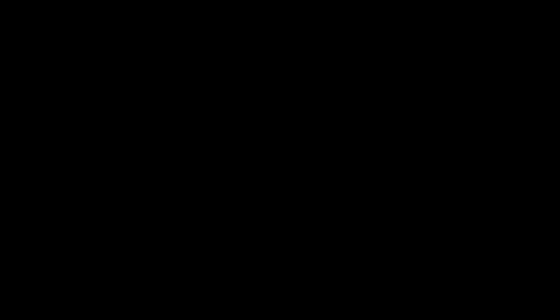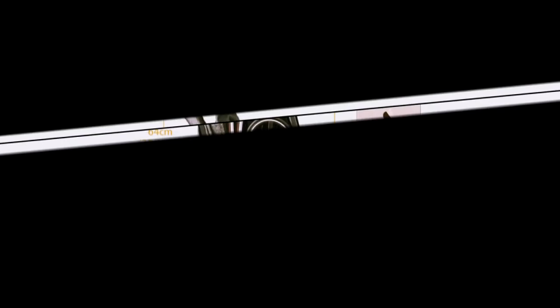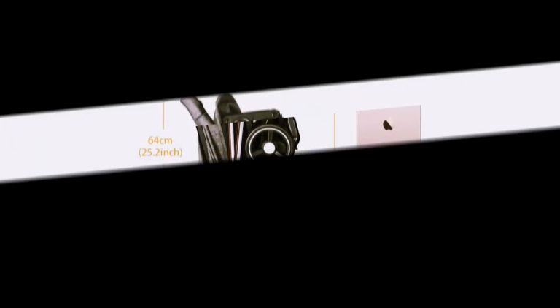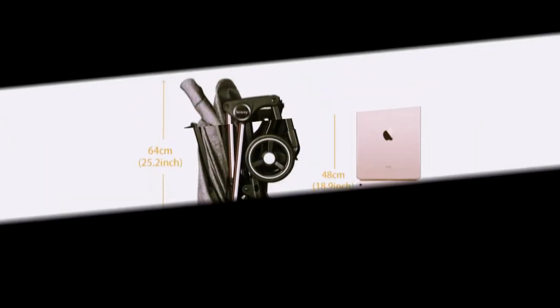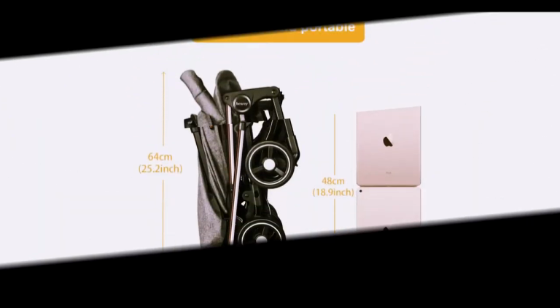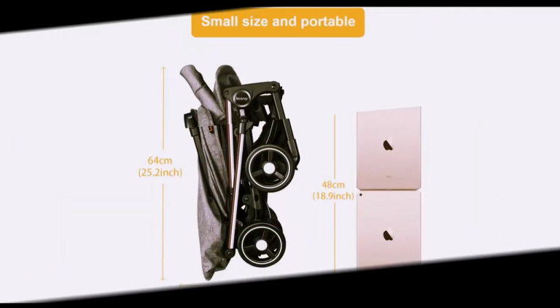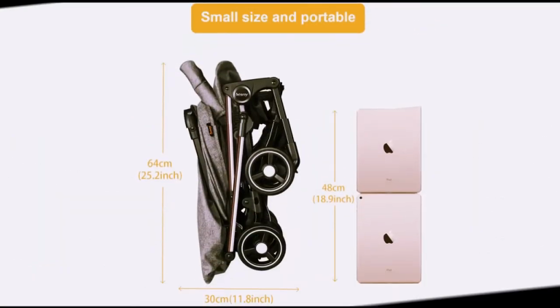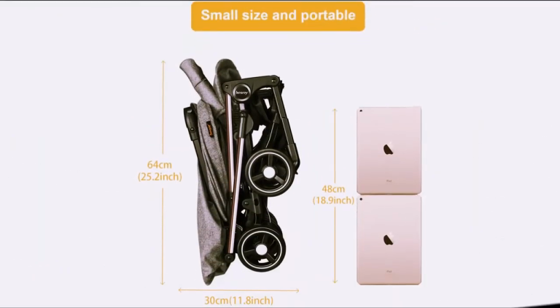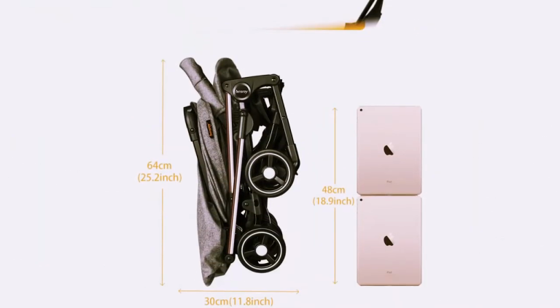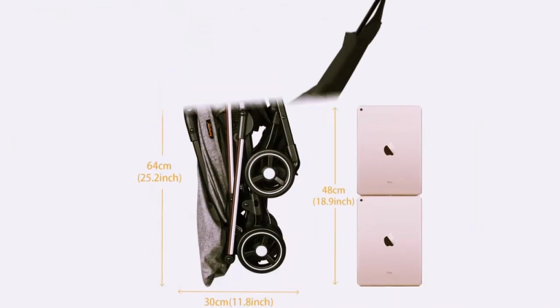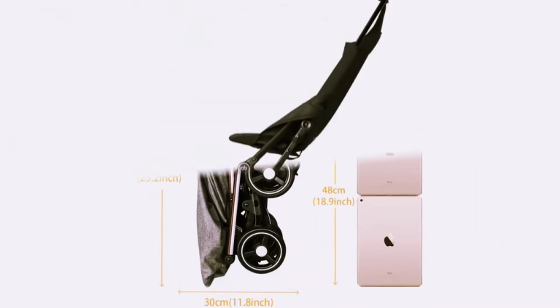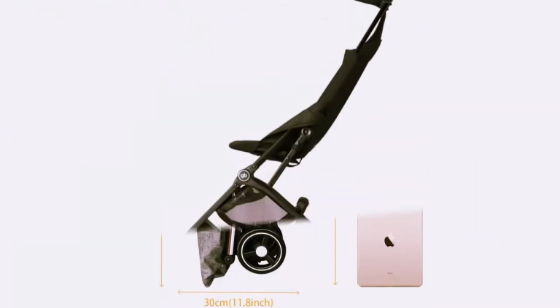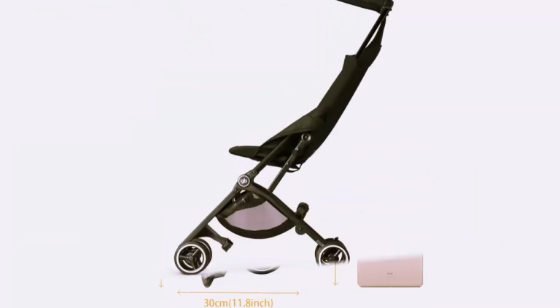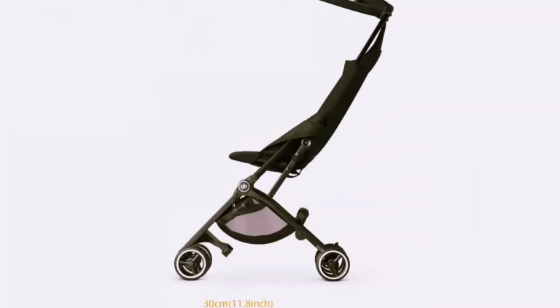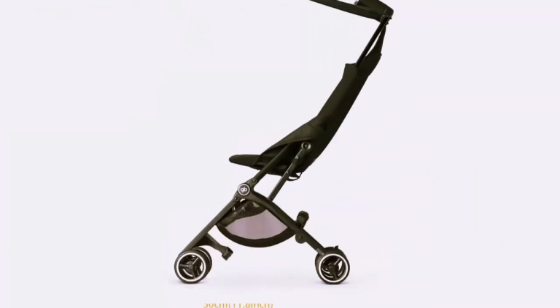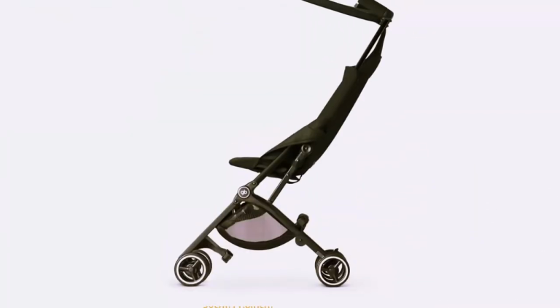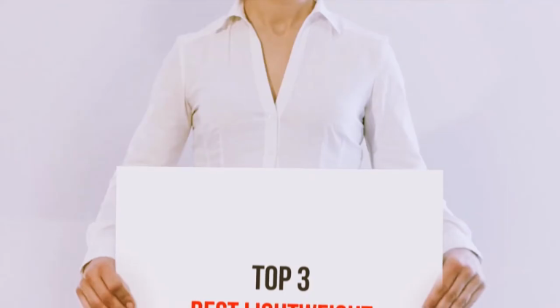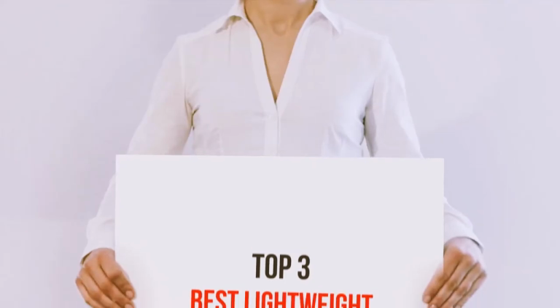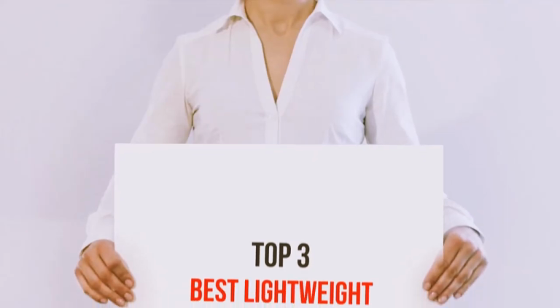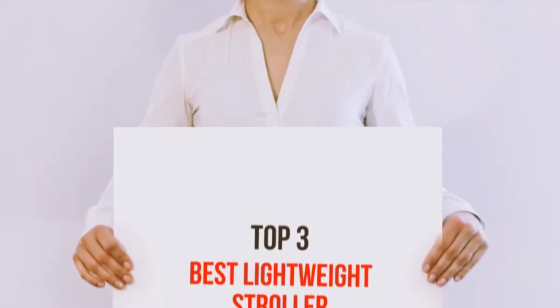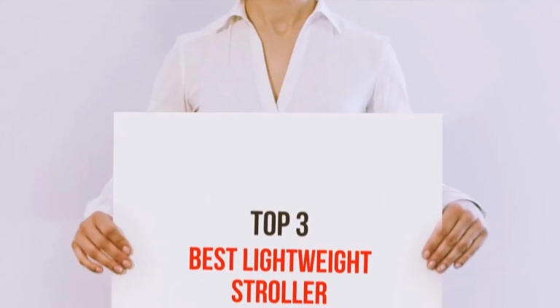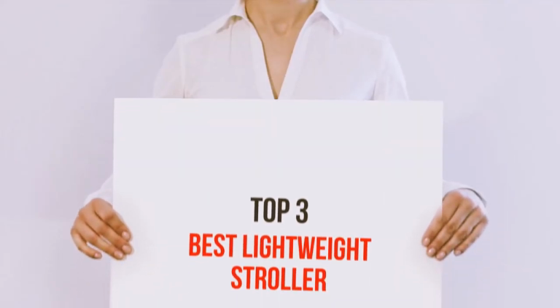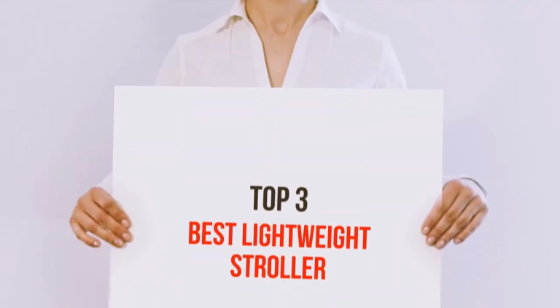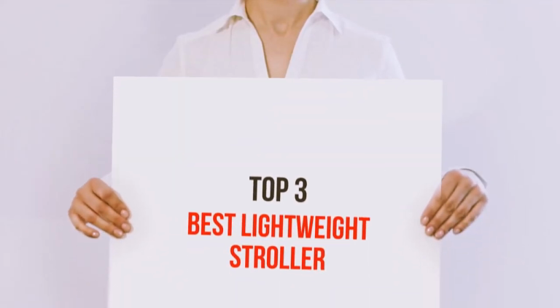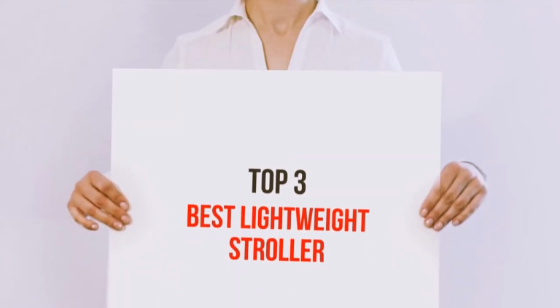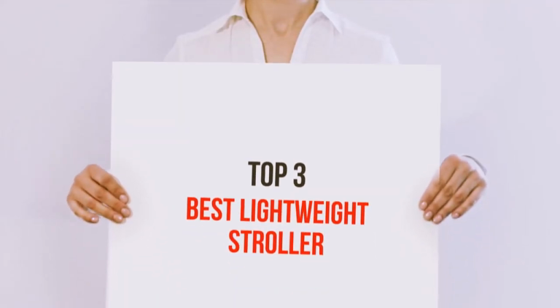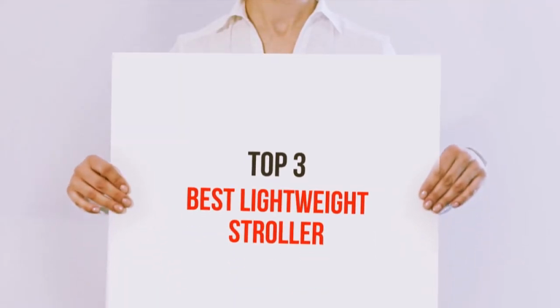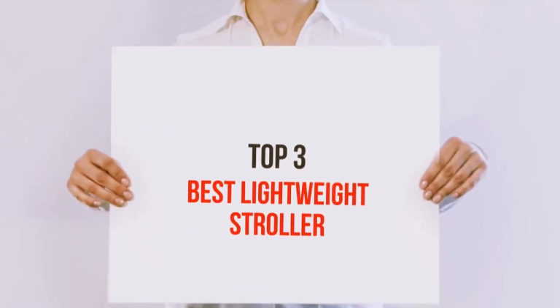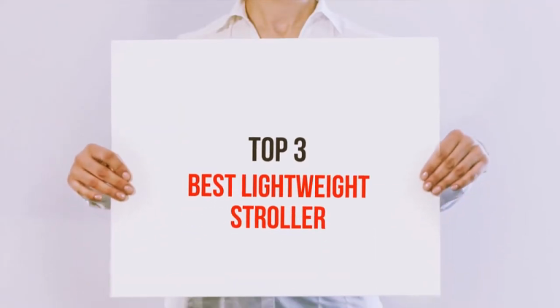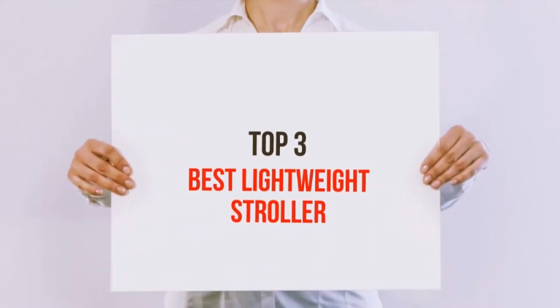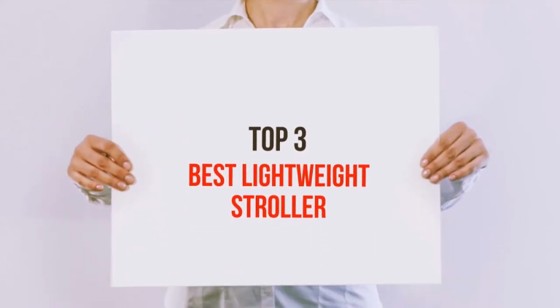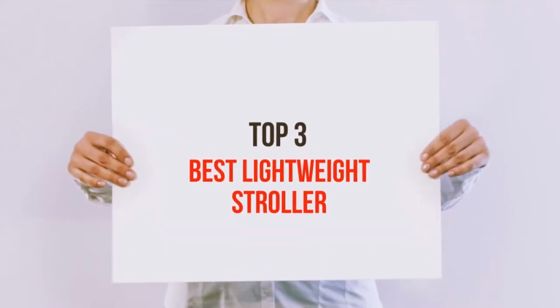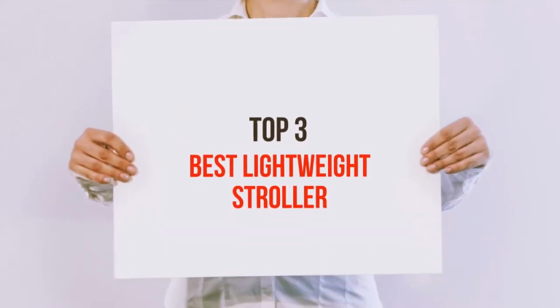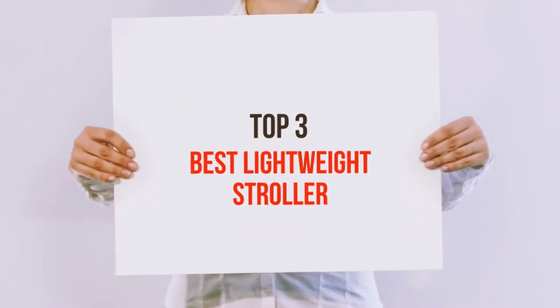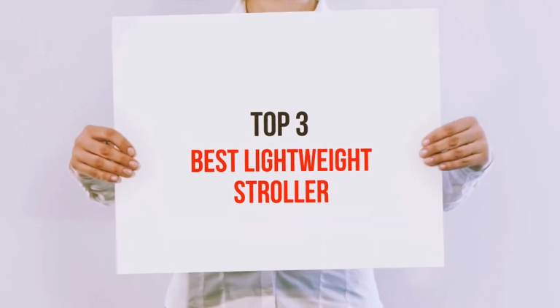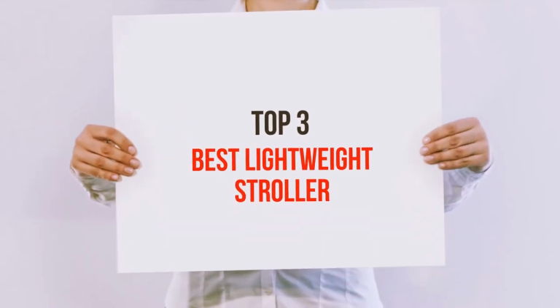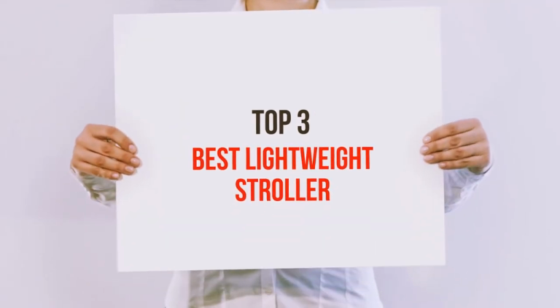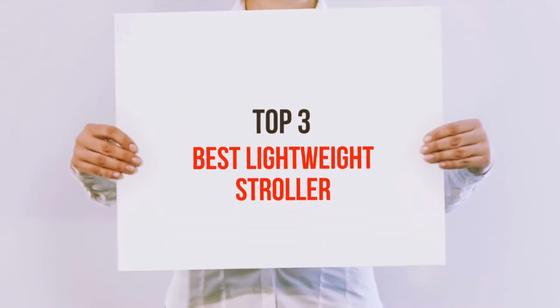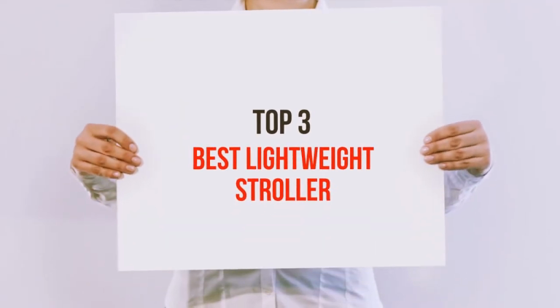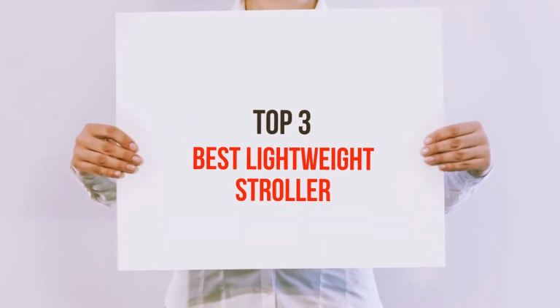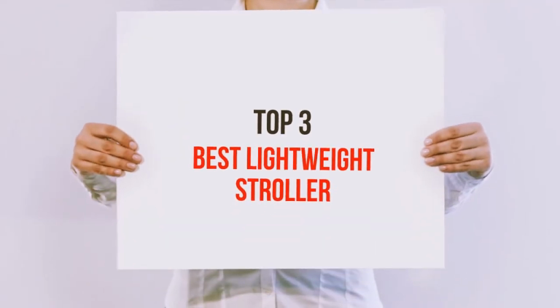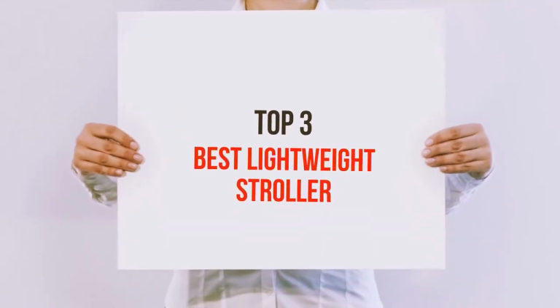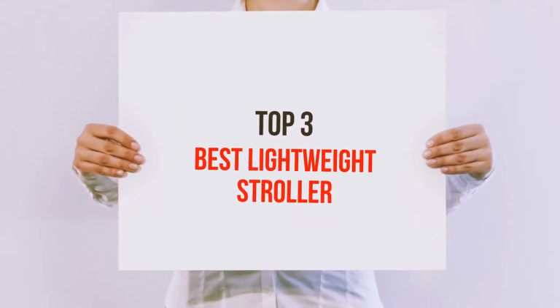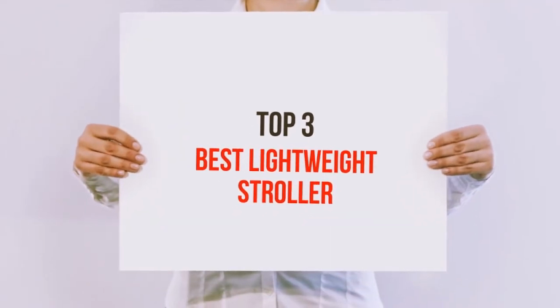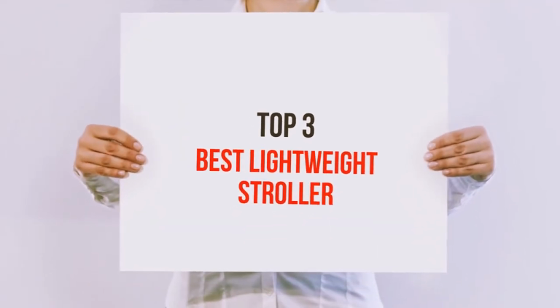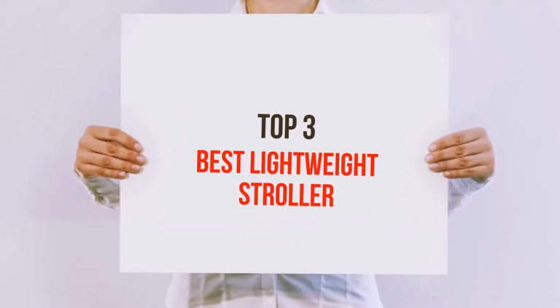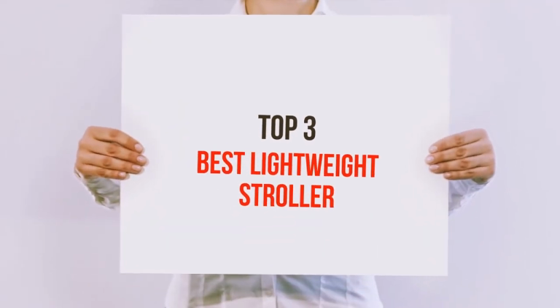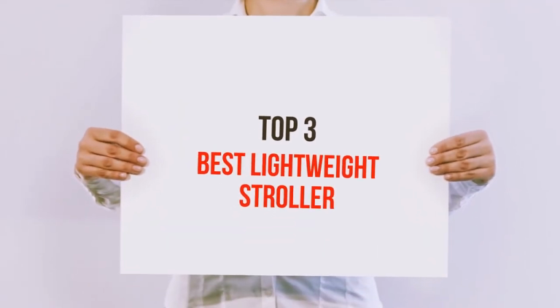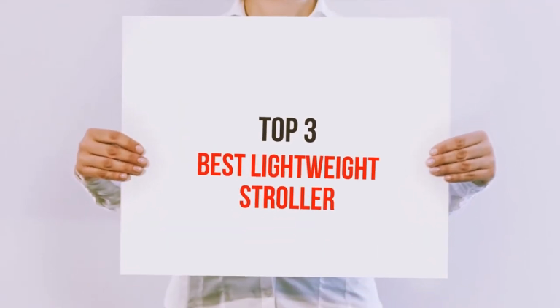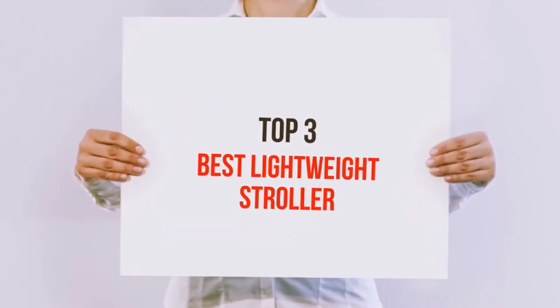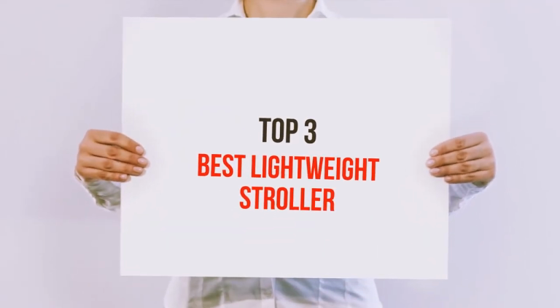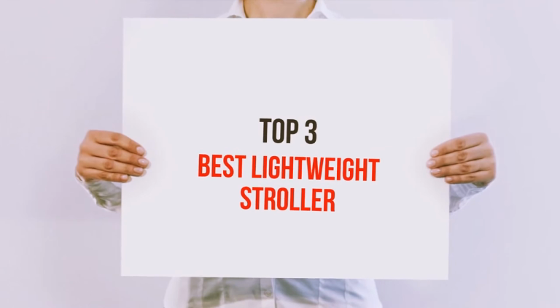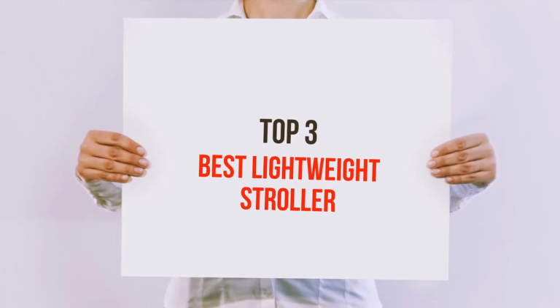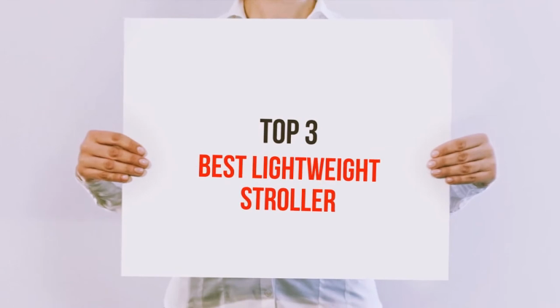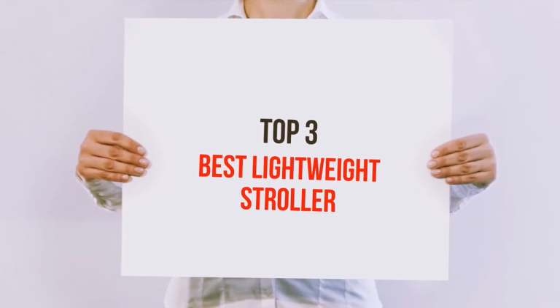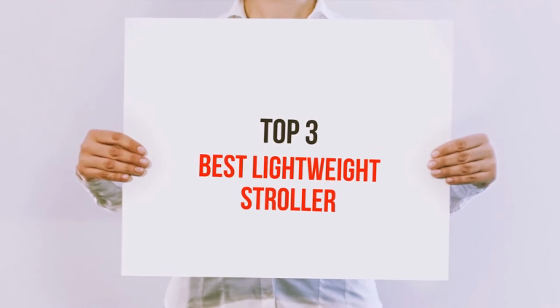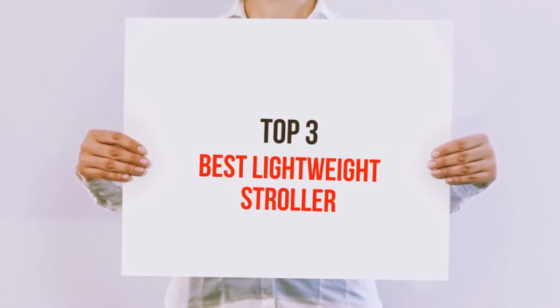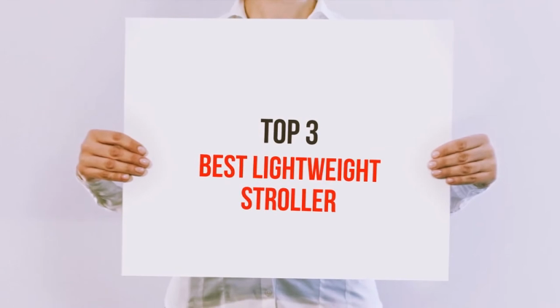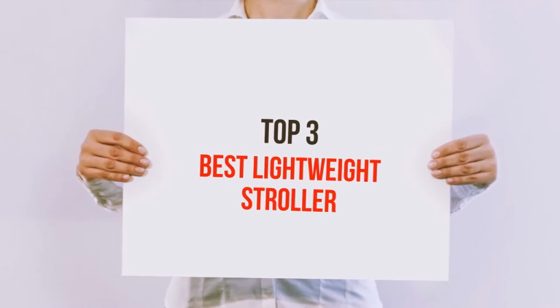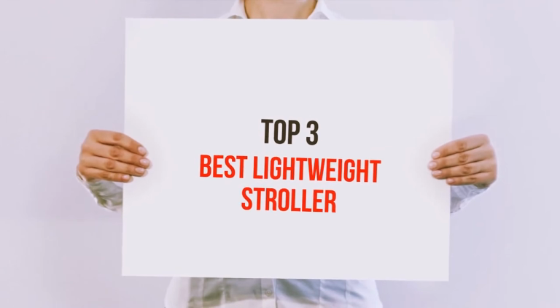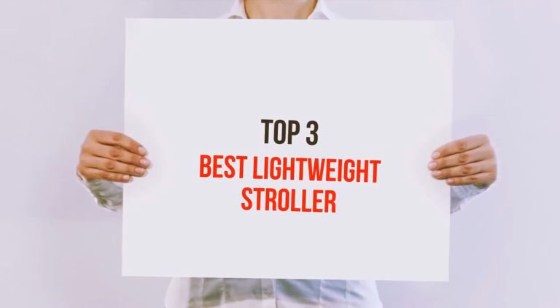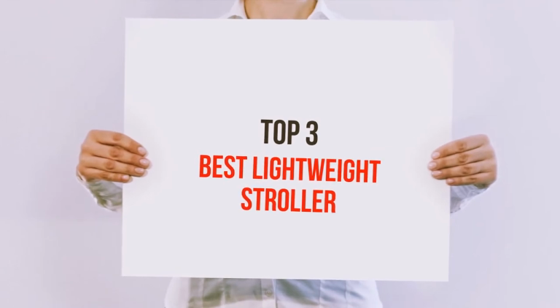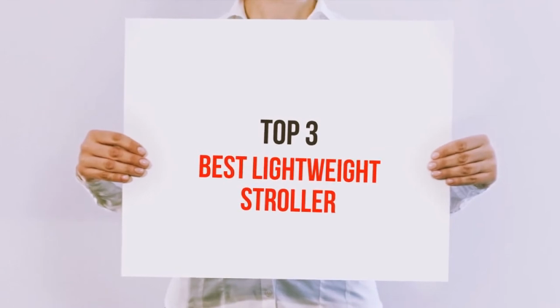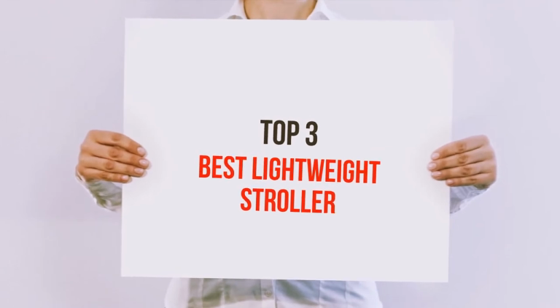Hi guys, welcome back to my channel. In today's video, we're gonna check out the Top 3 Best Lightweight Strollers.